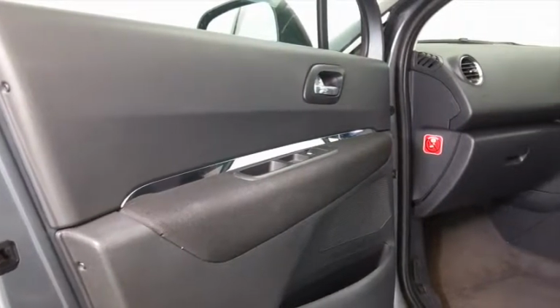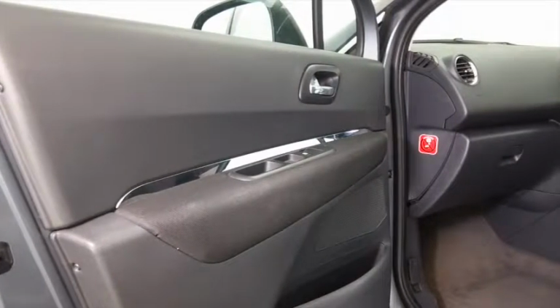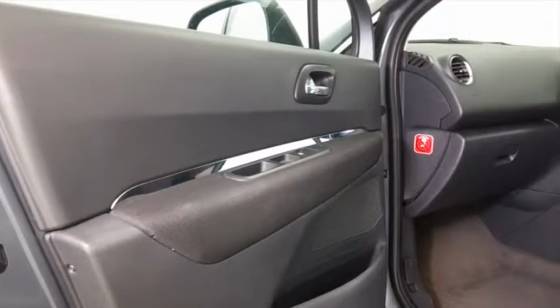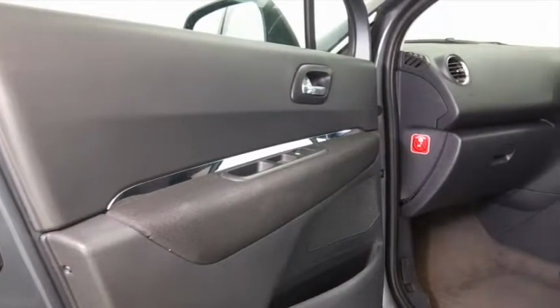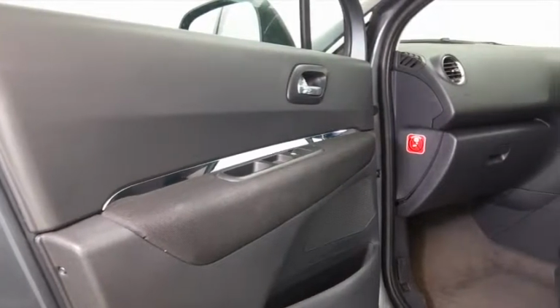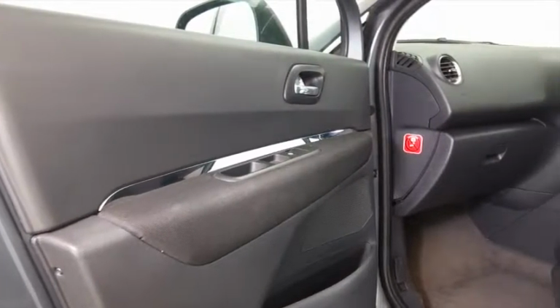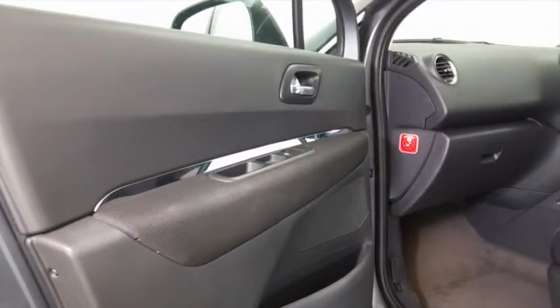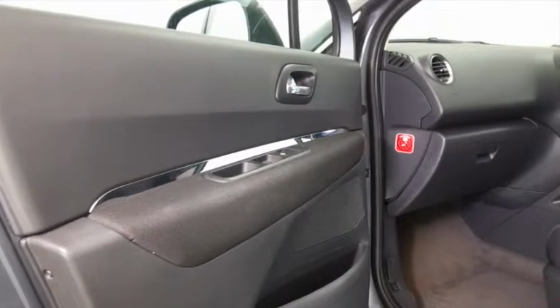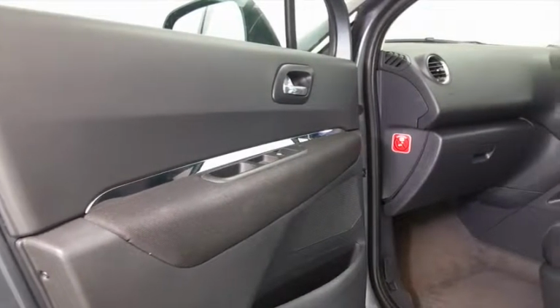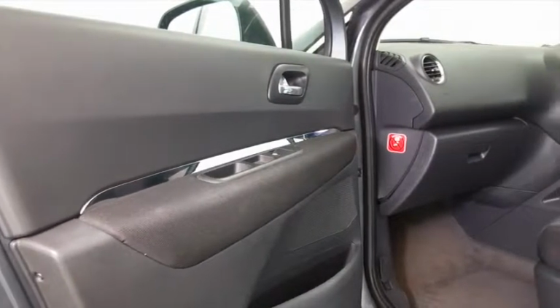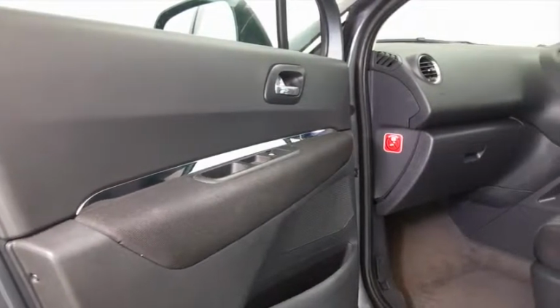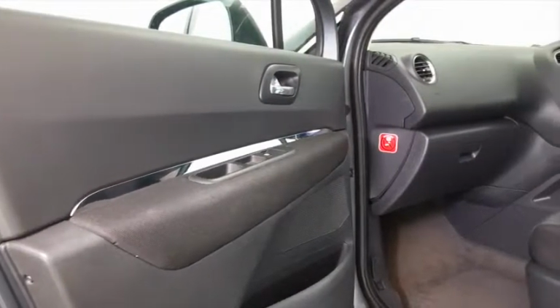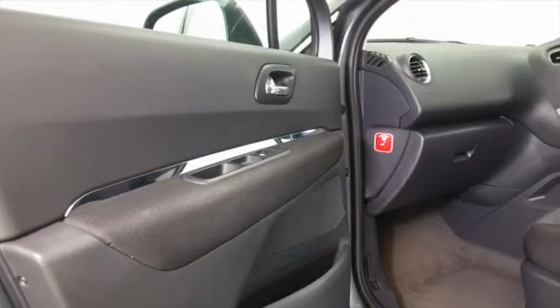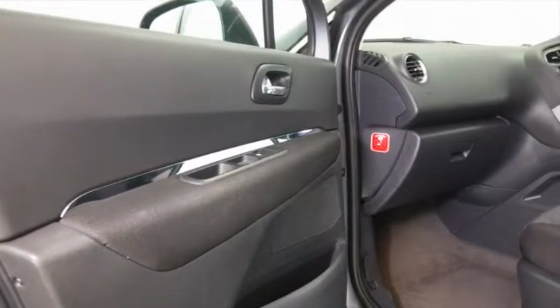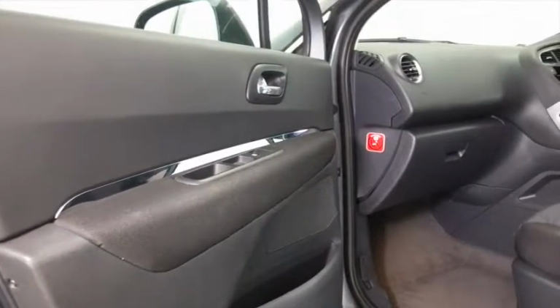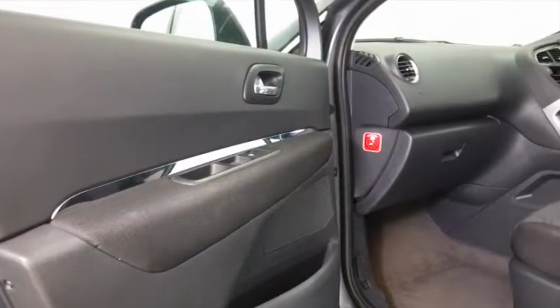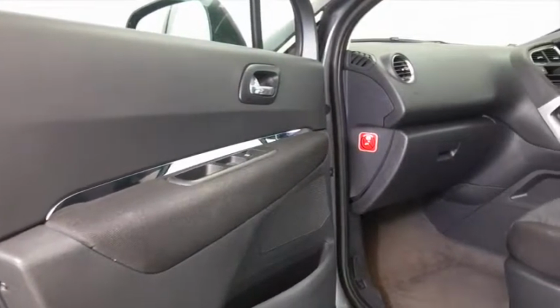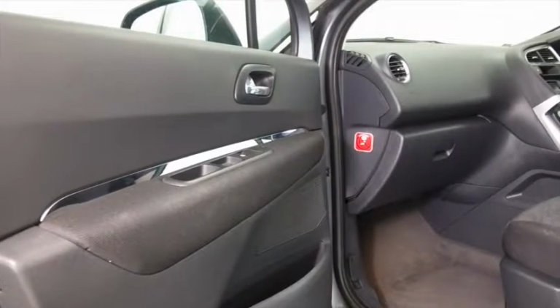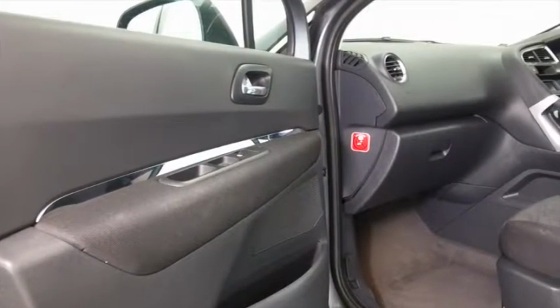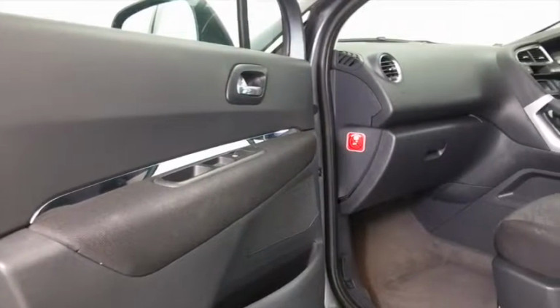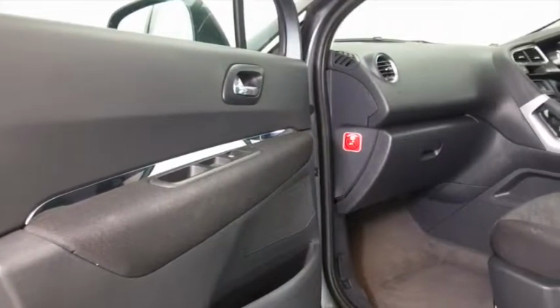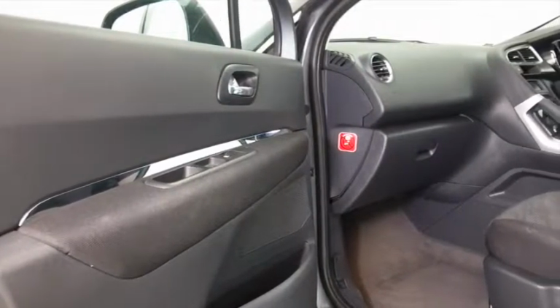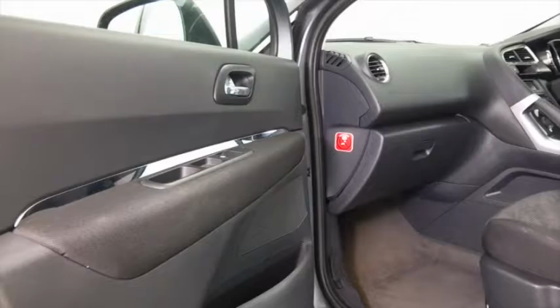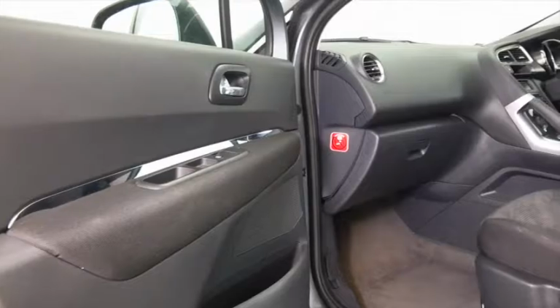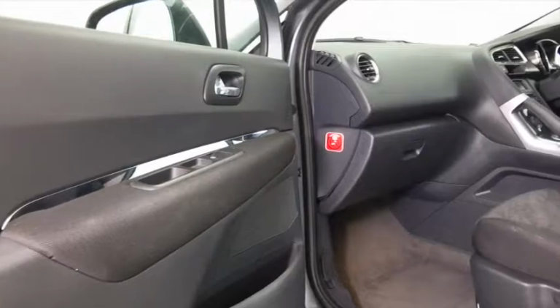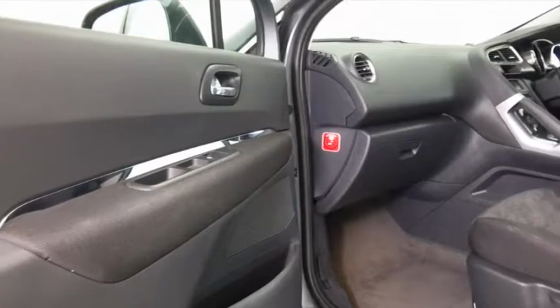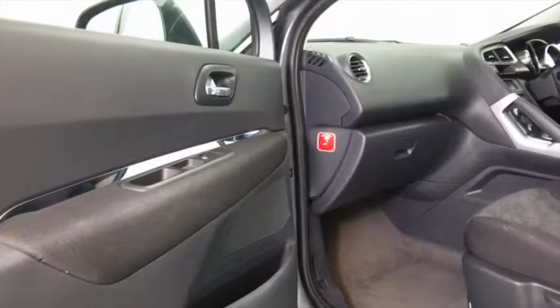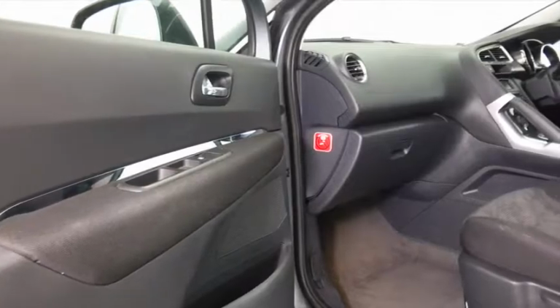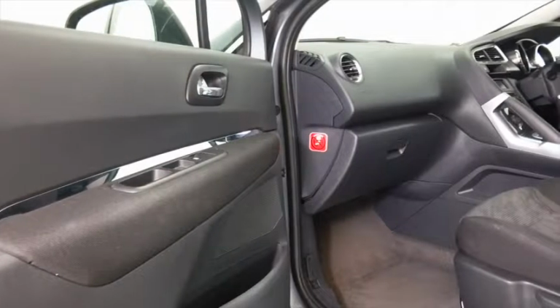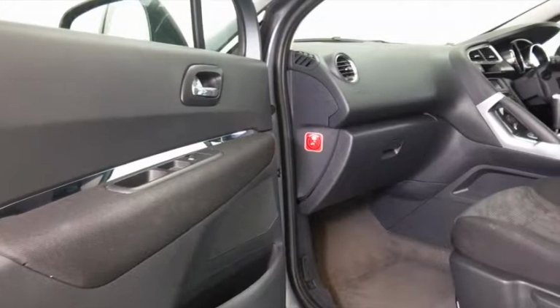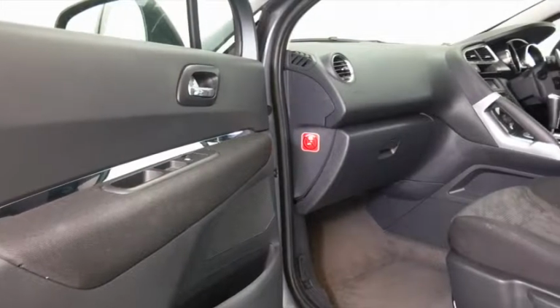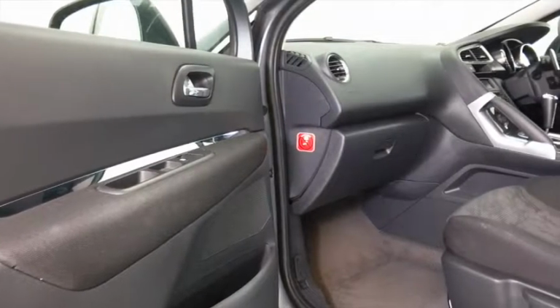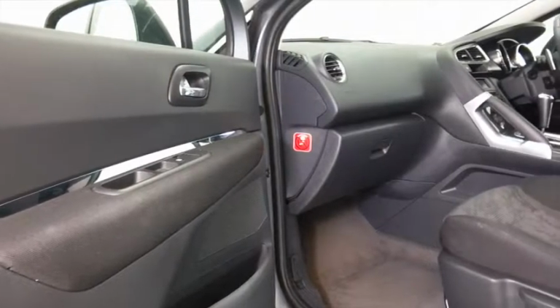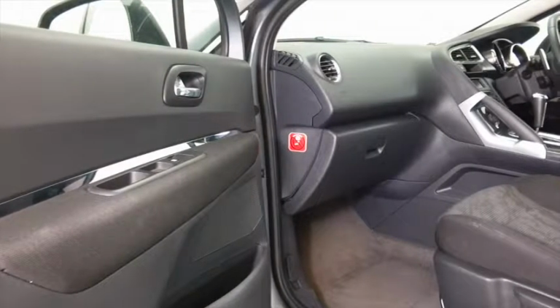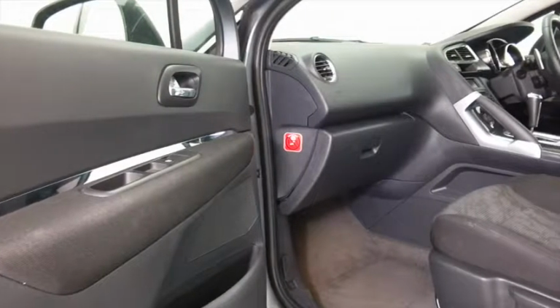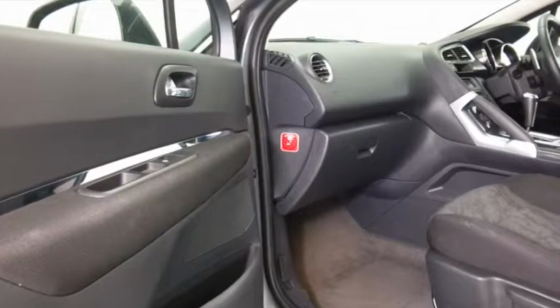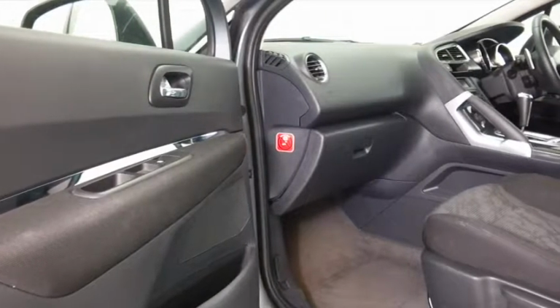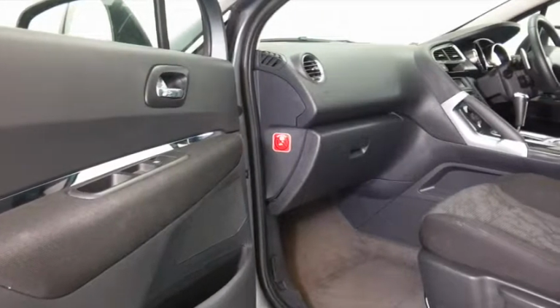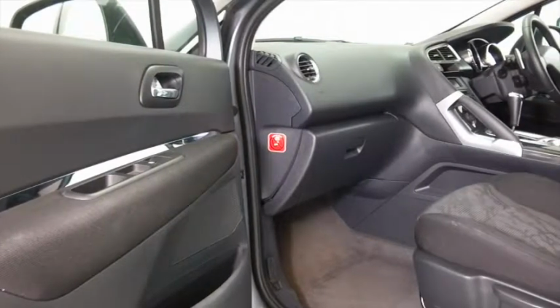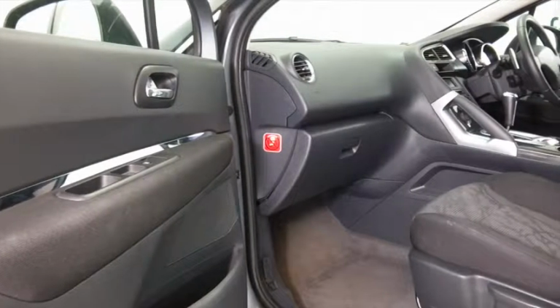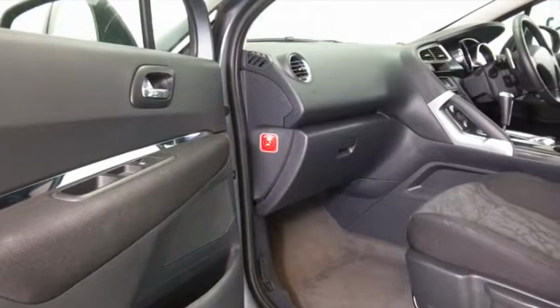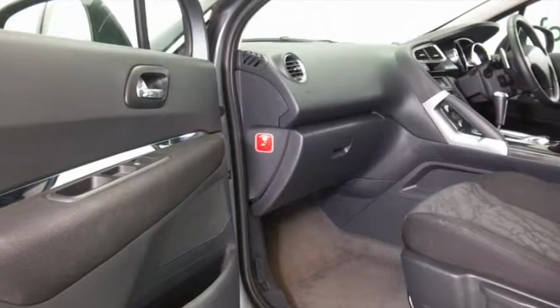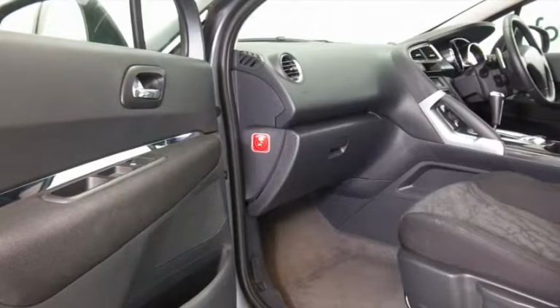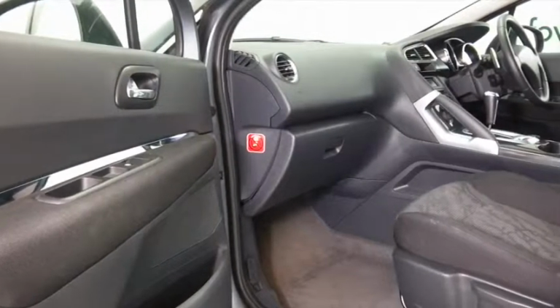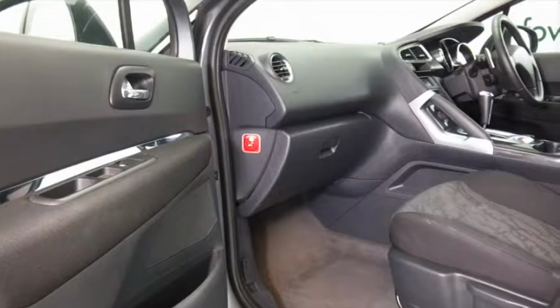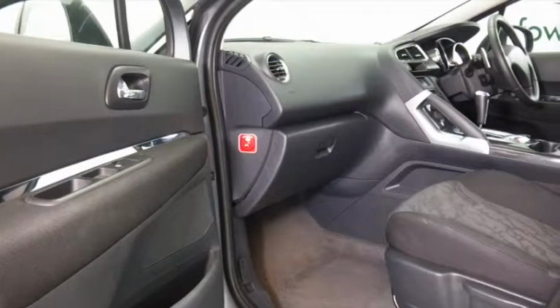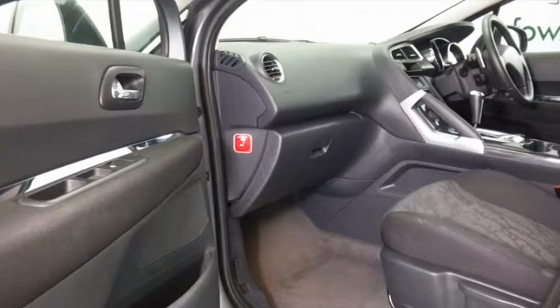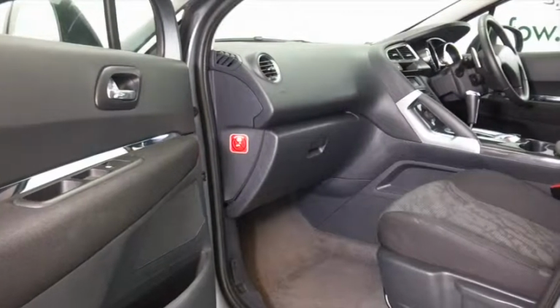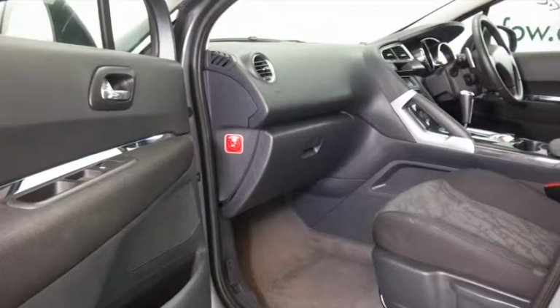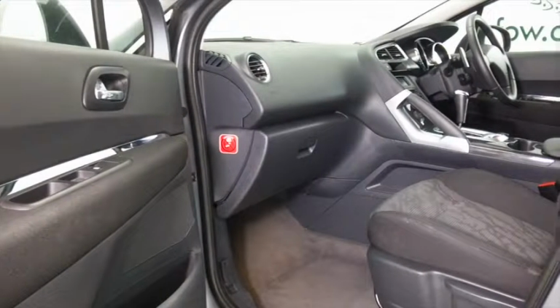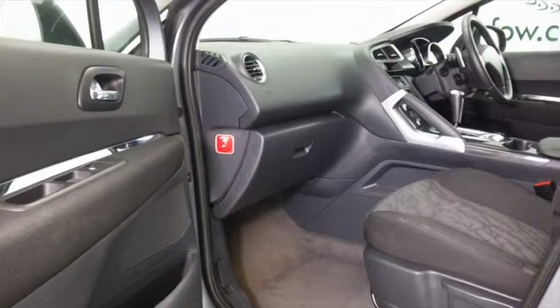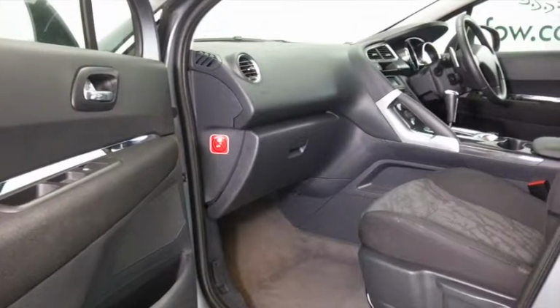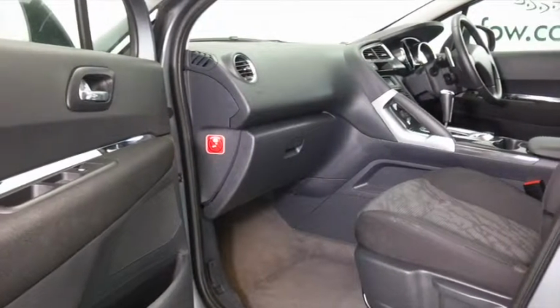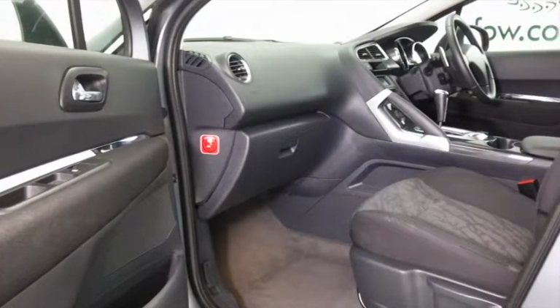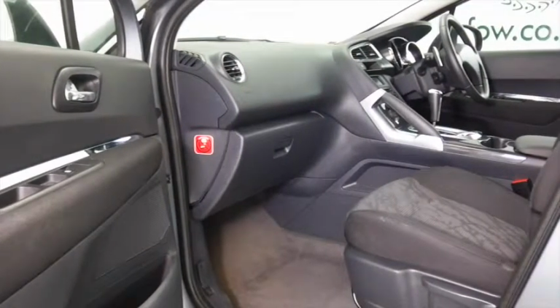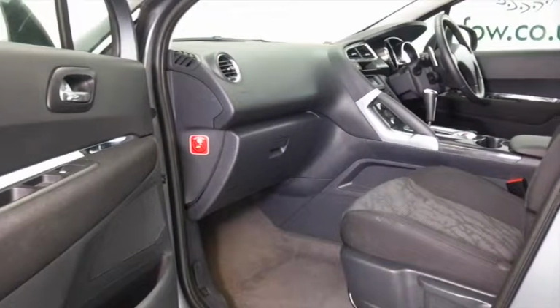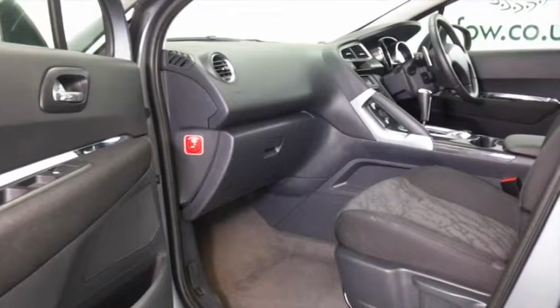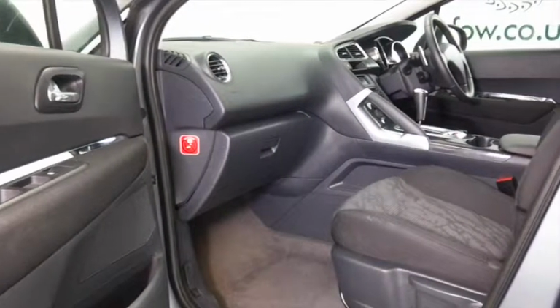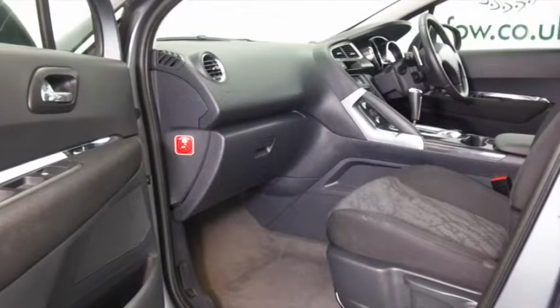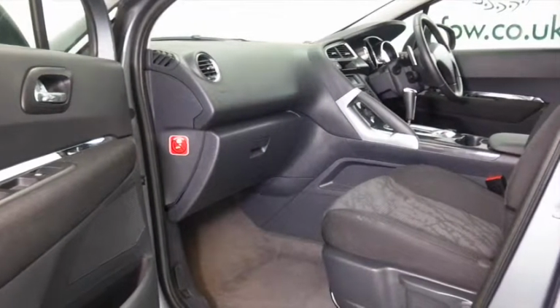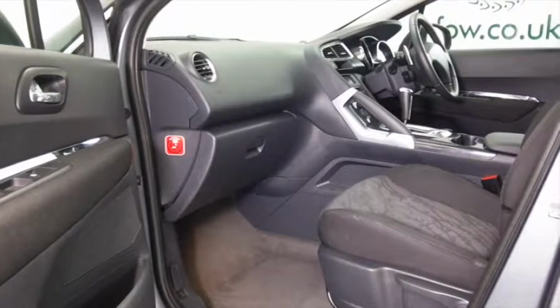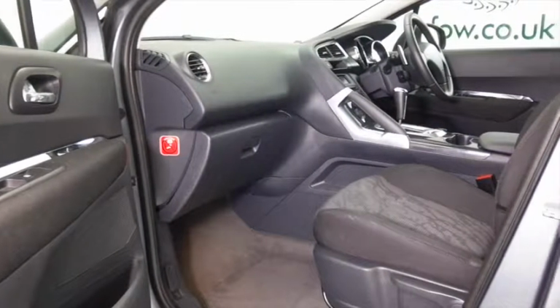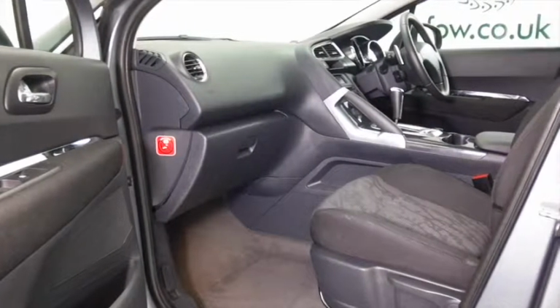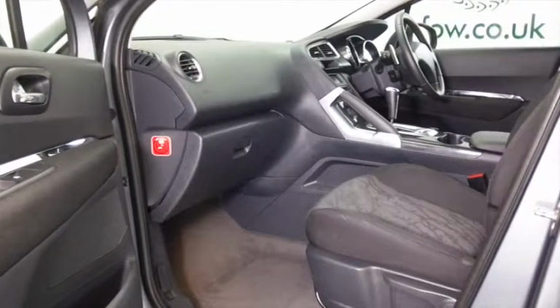Open the doors and you've got a very smart cabin — very inviting, really comfortable on those long journeys. You'll certainly make friends quickly.